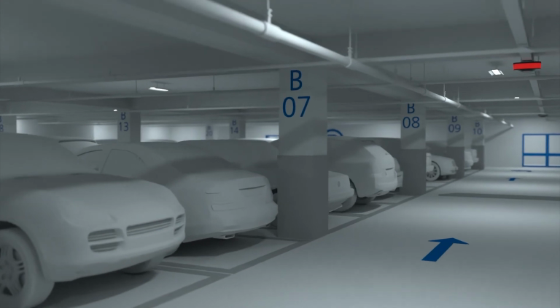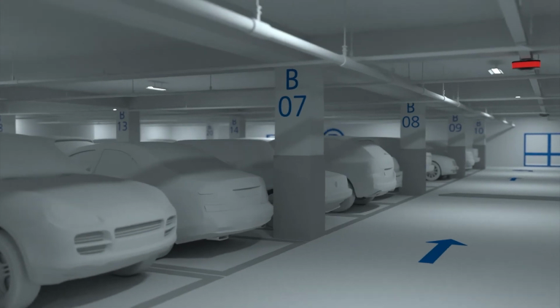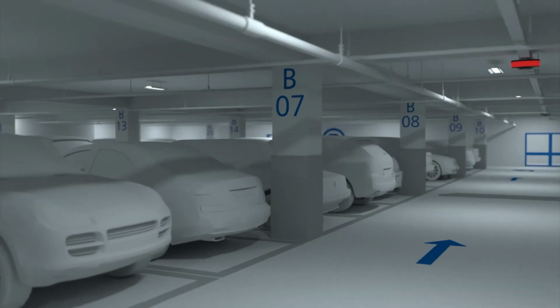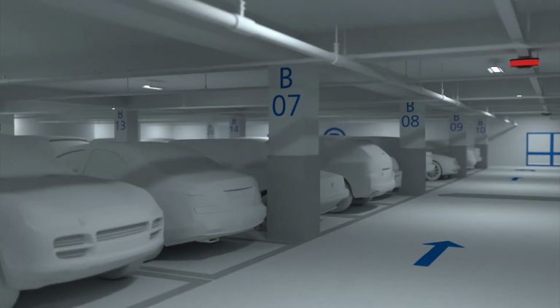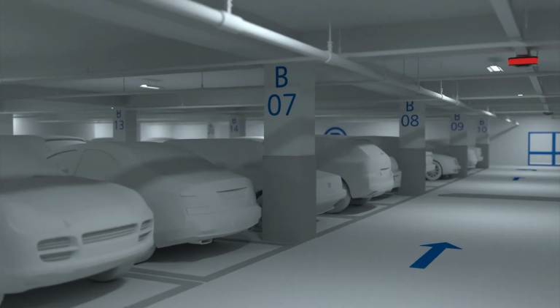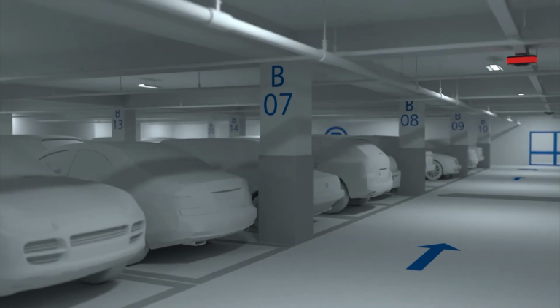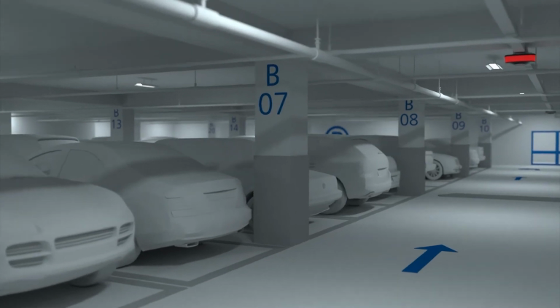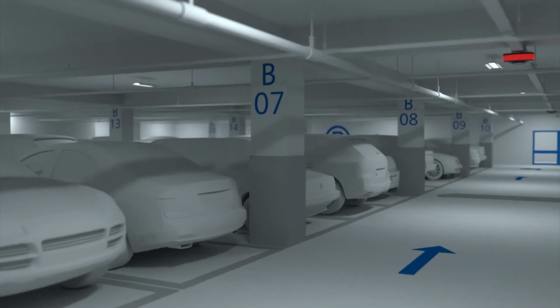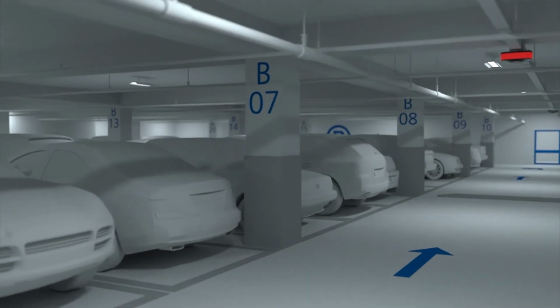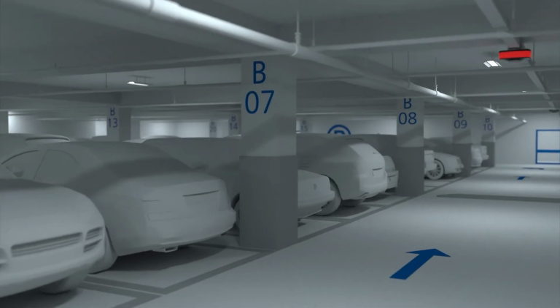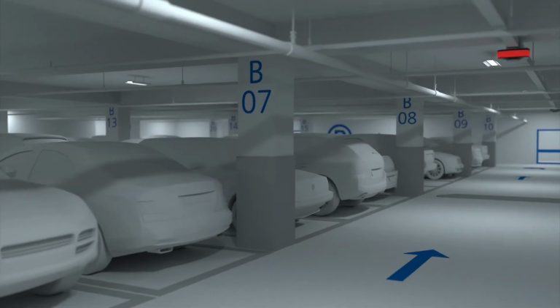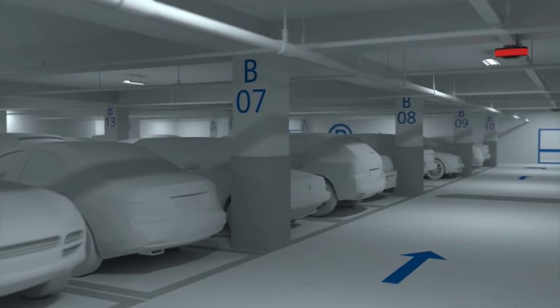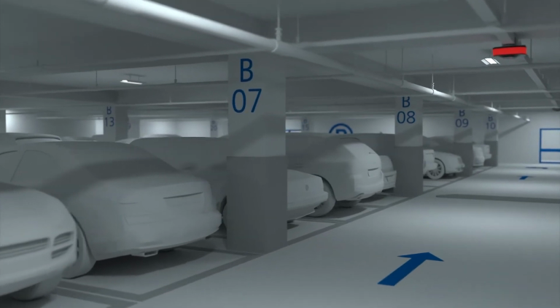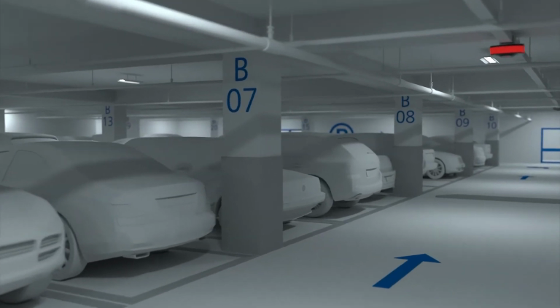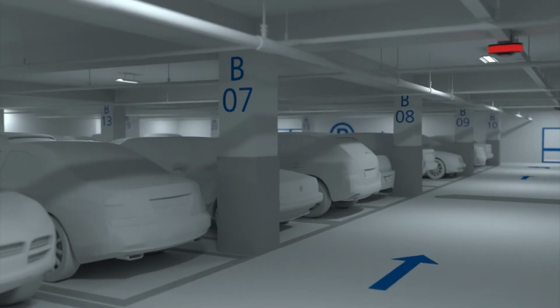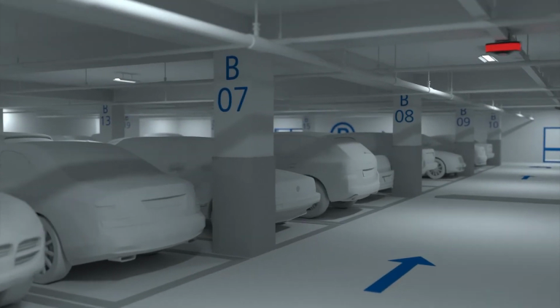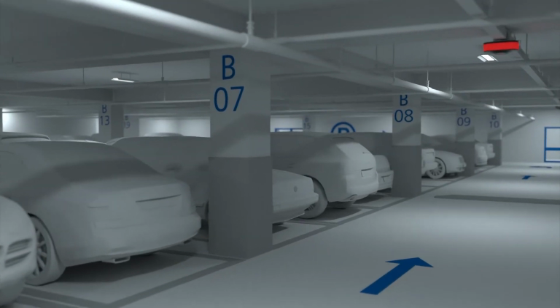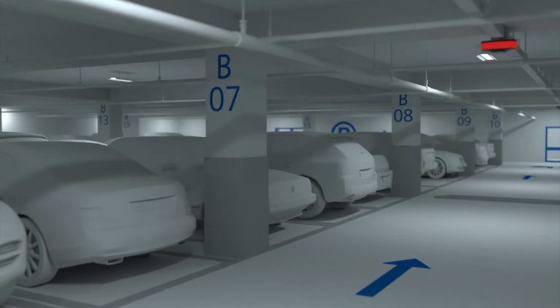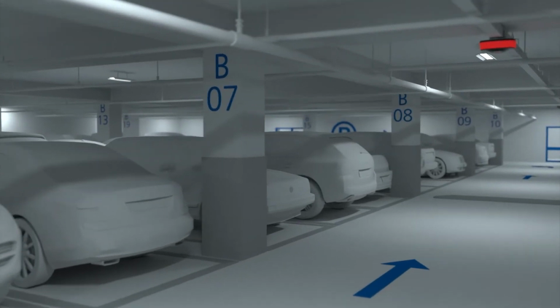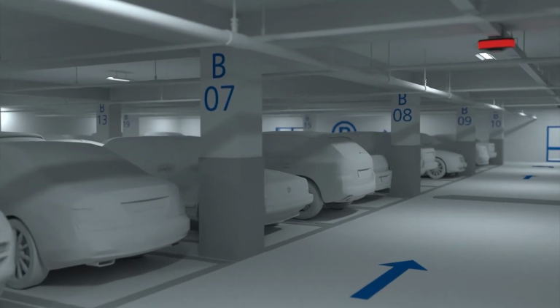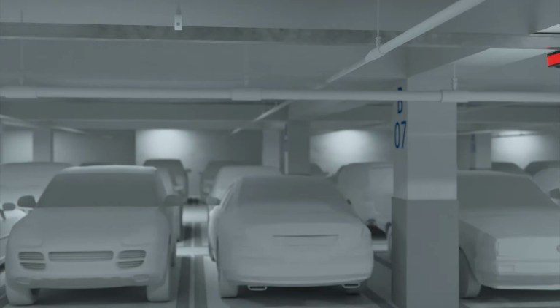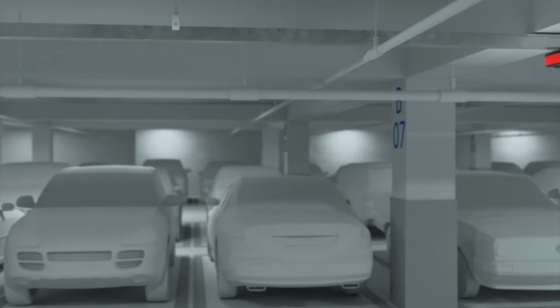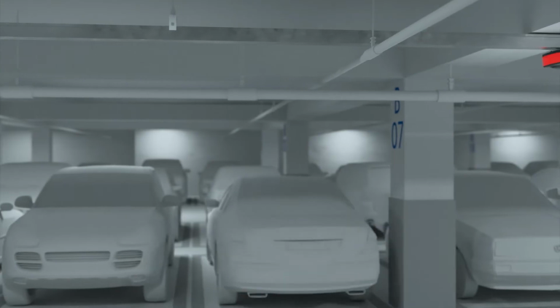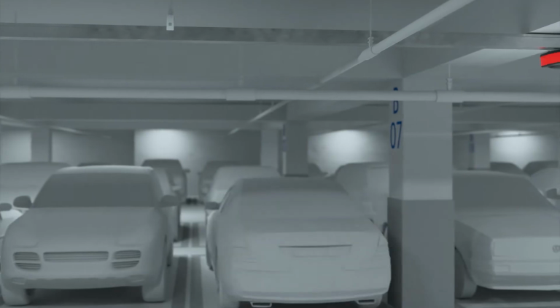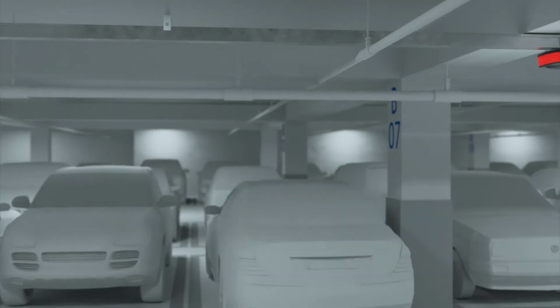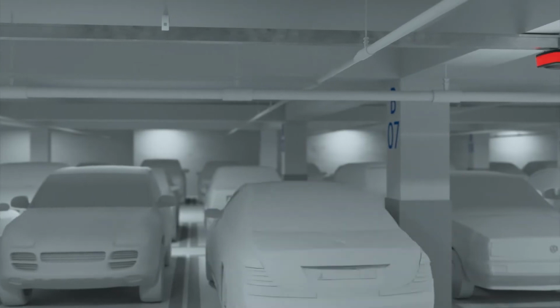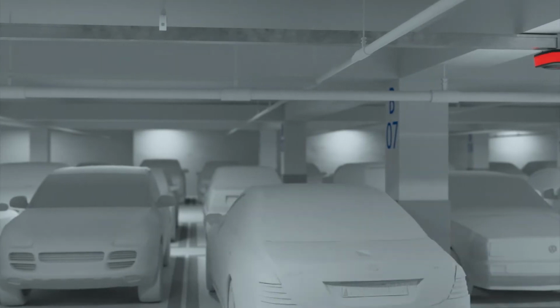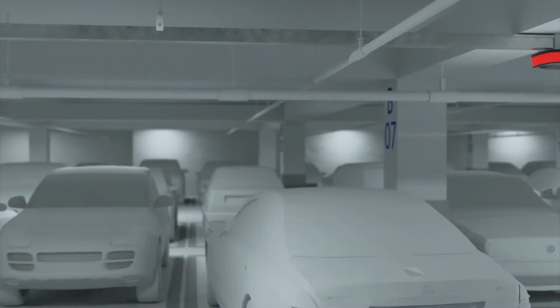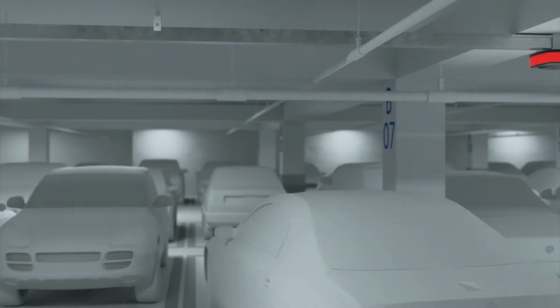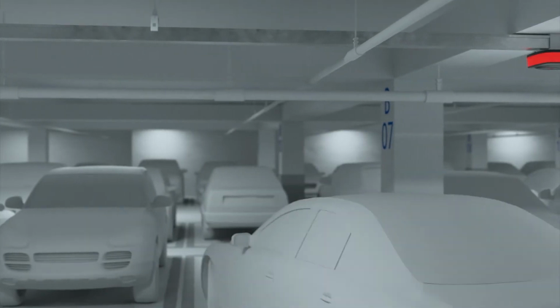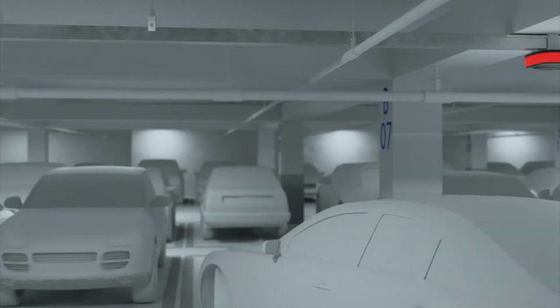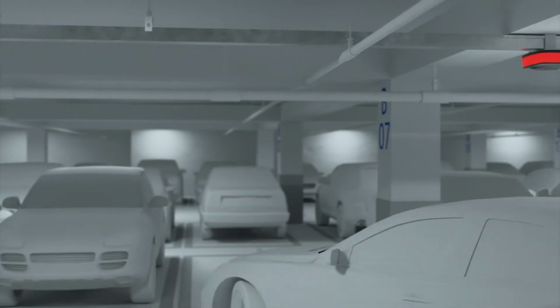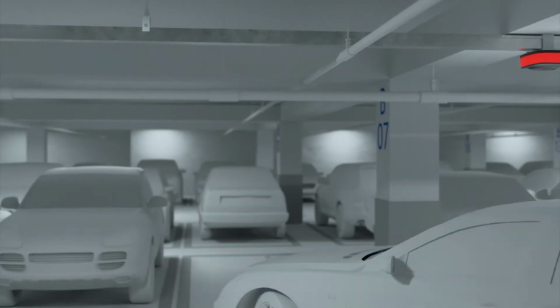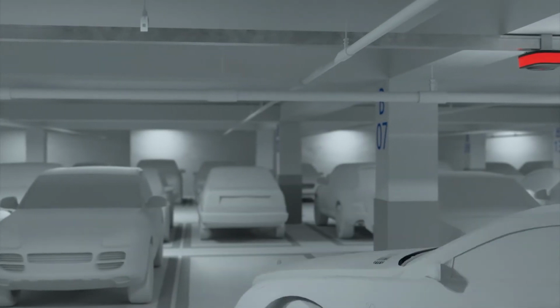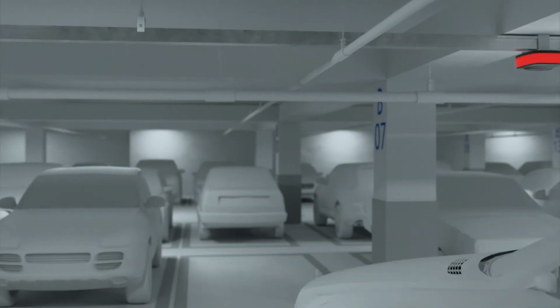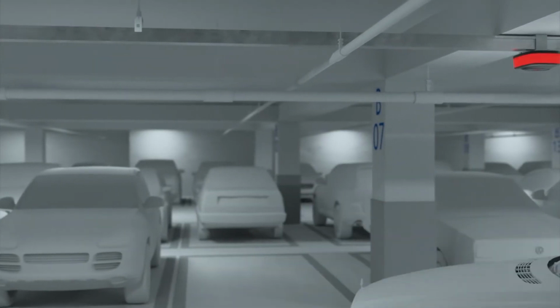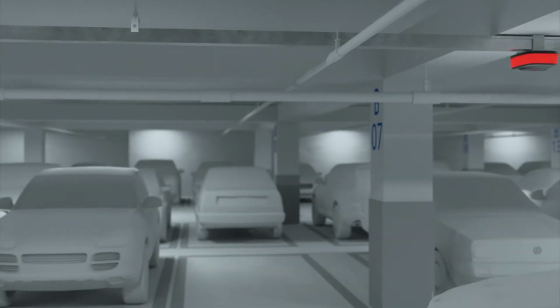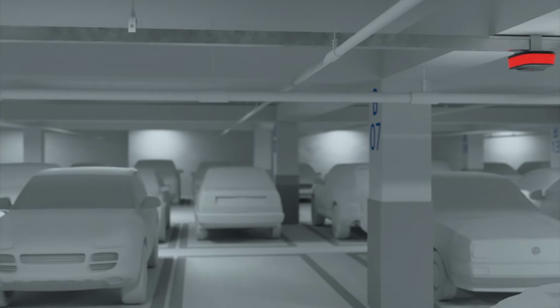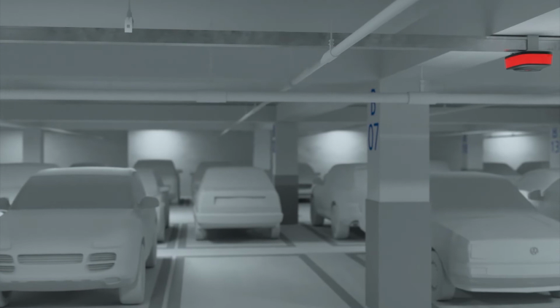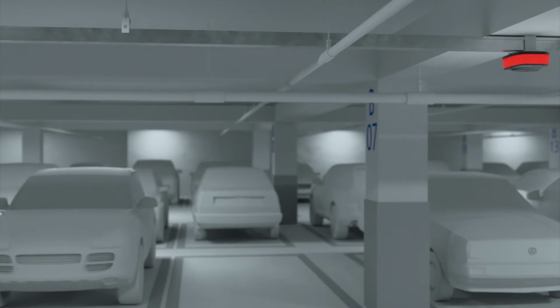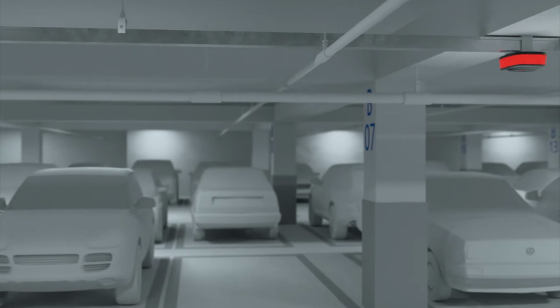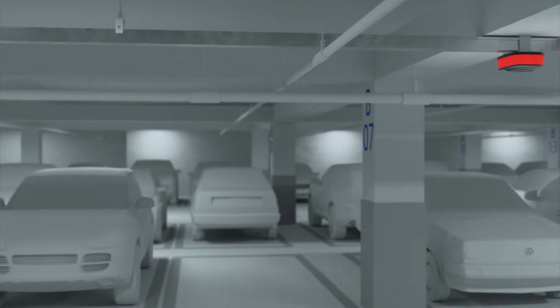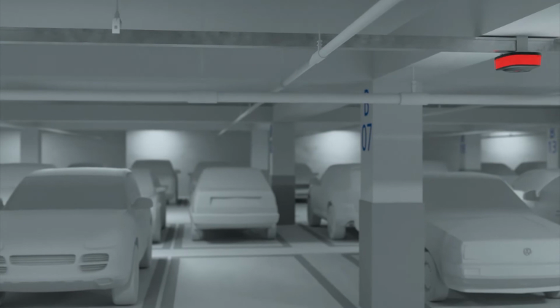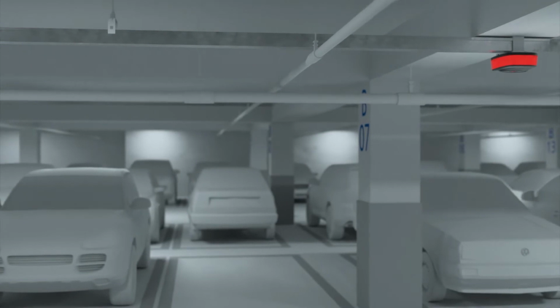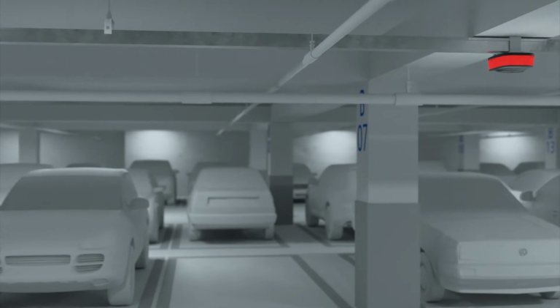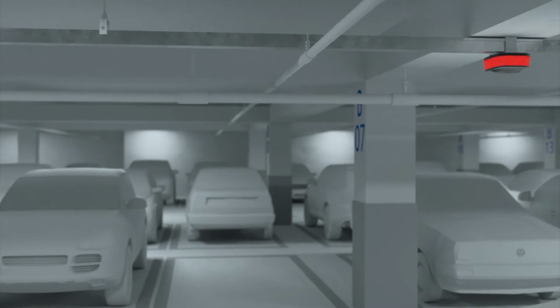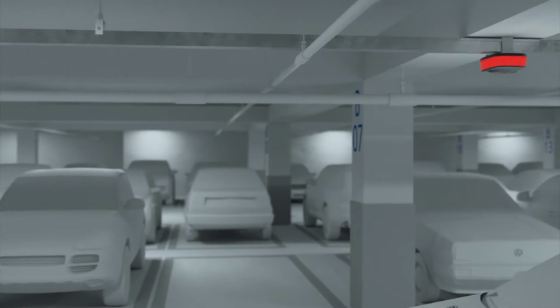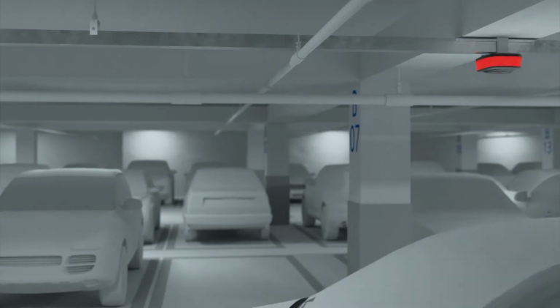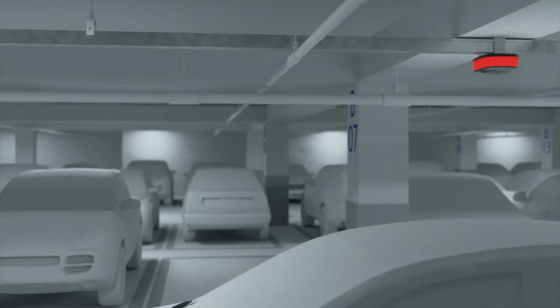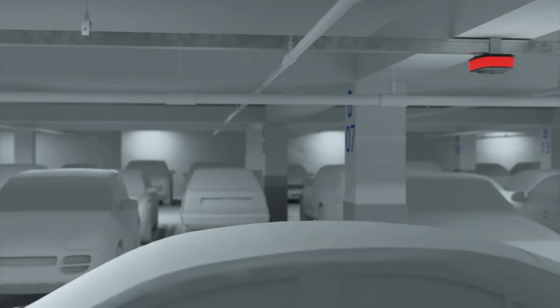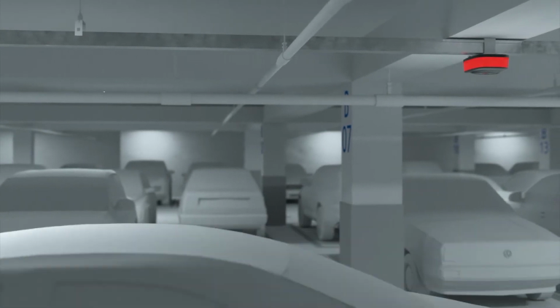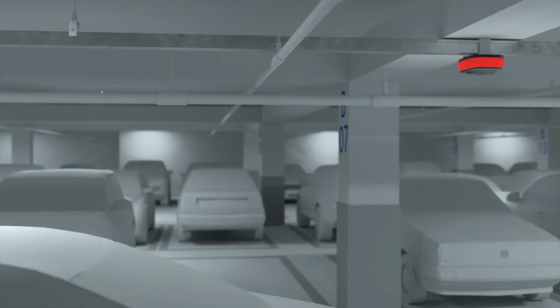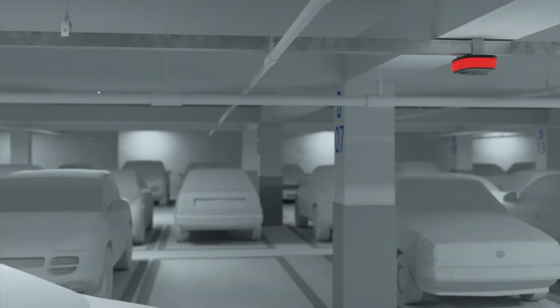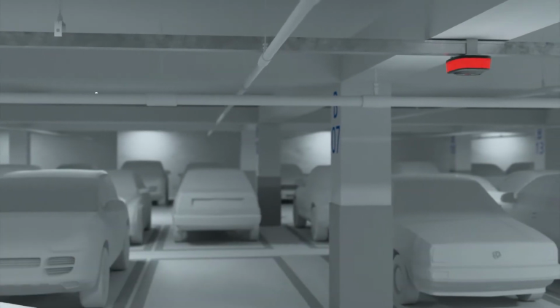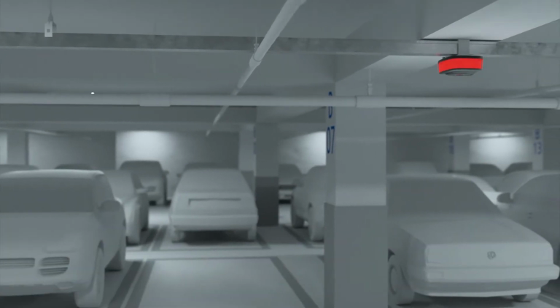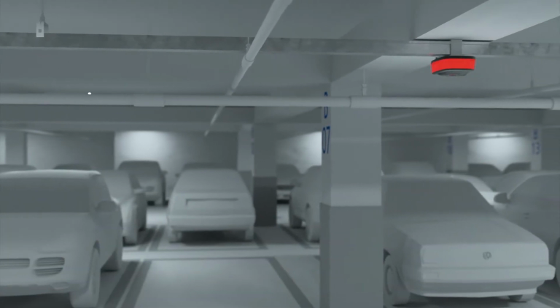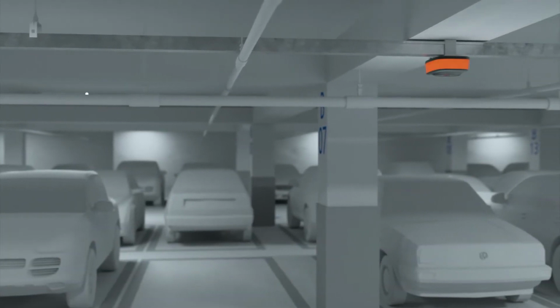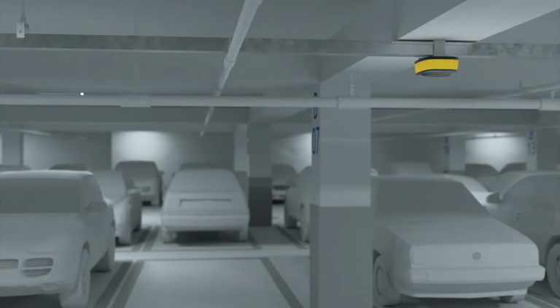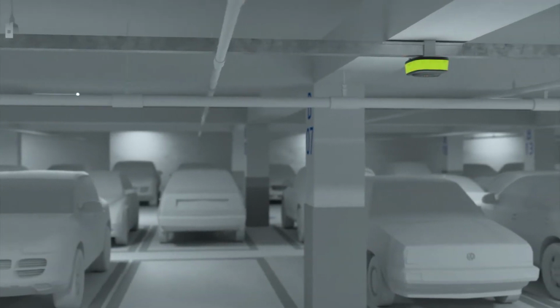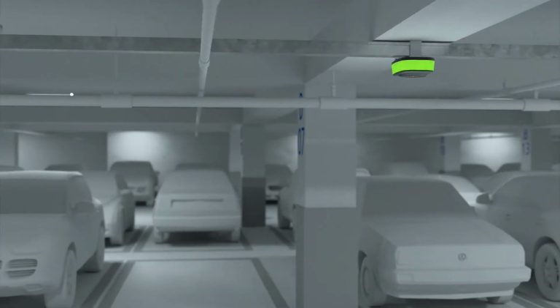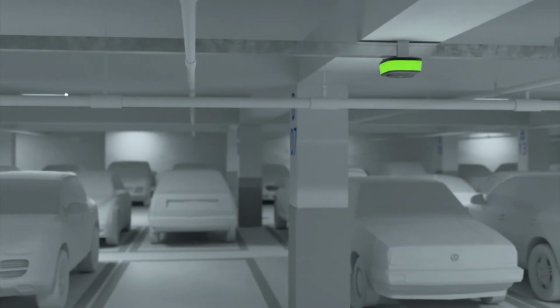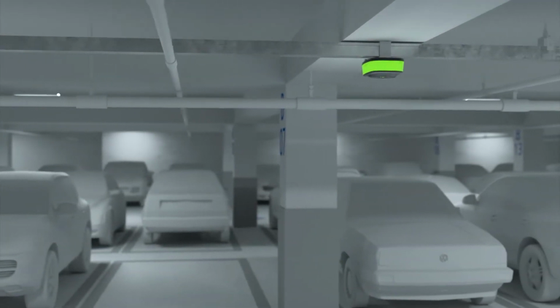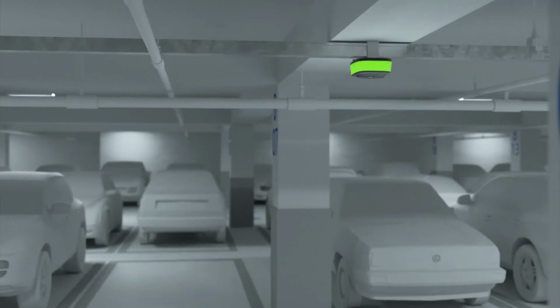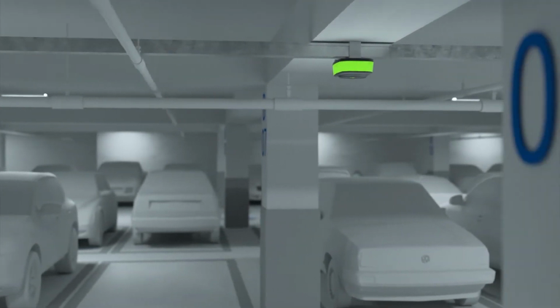QDIS's patented technology and integrated intelligent video parking guidance system was invented to solve these inconveniences.